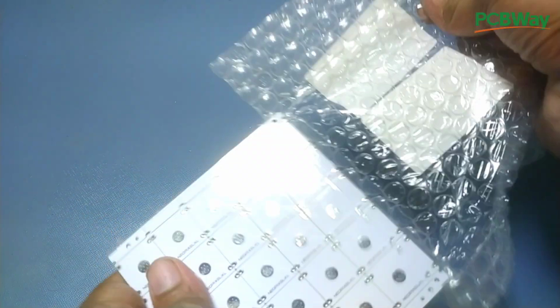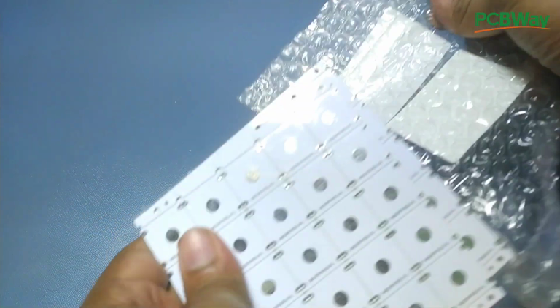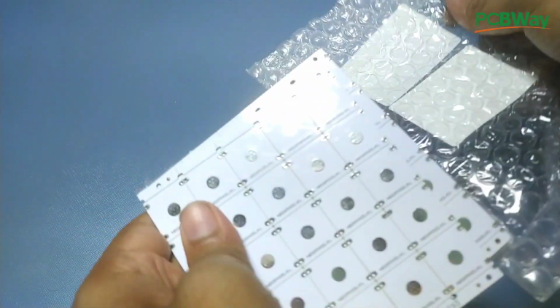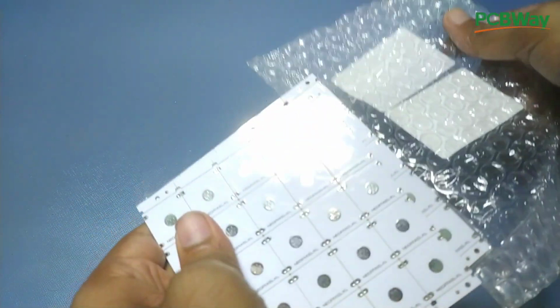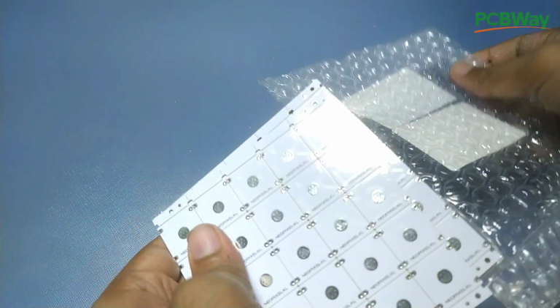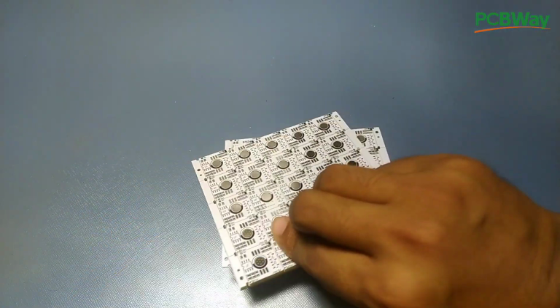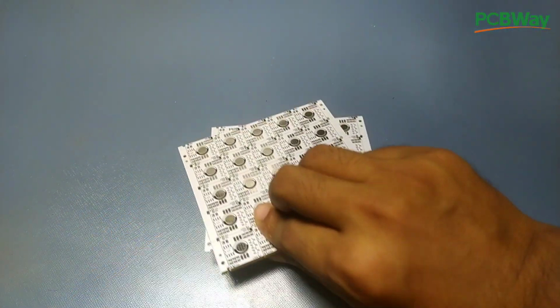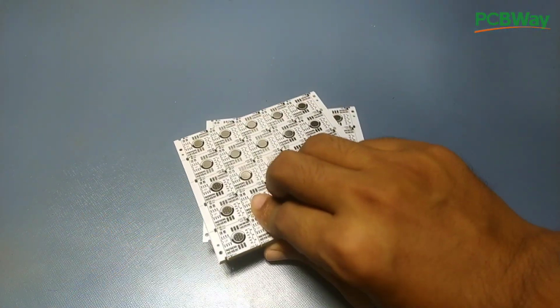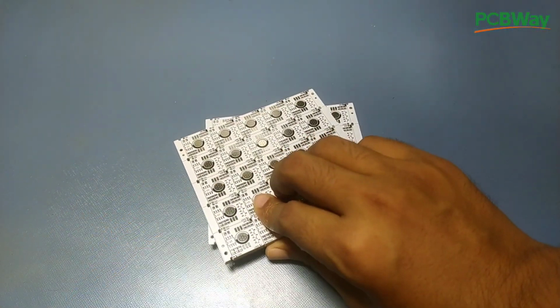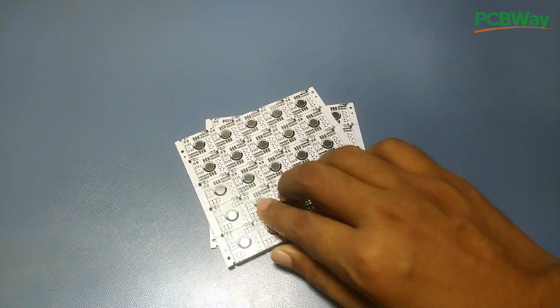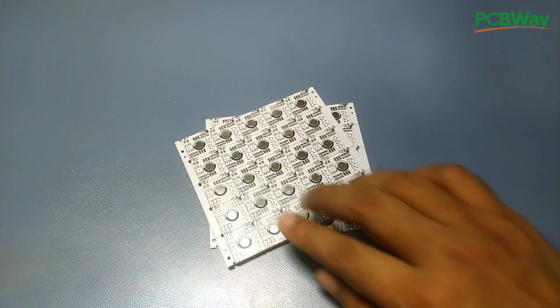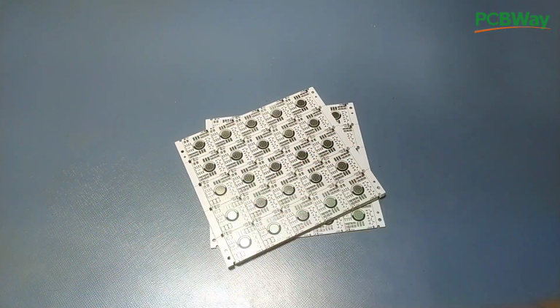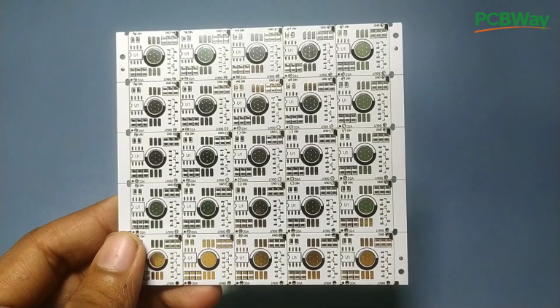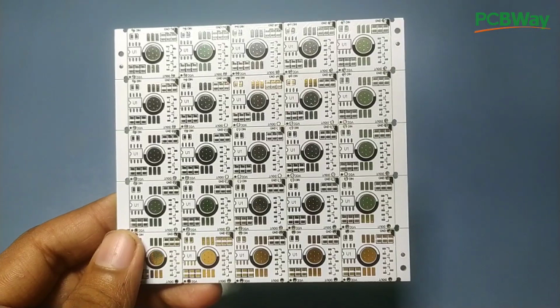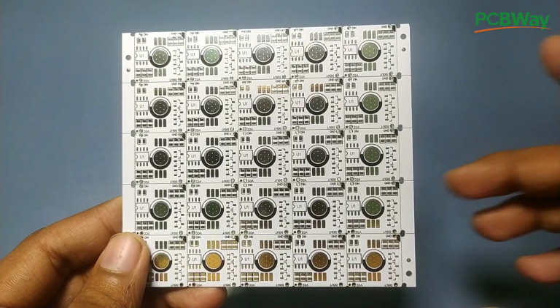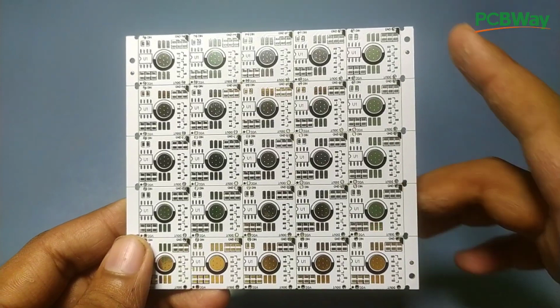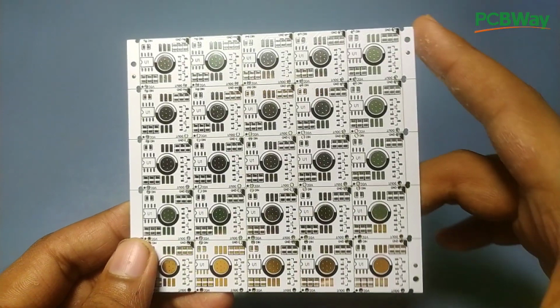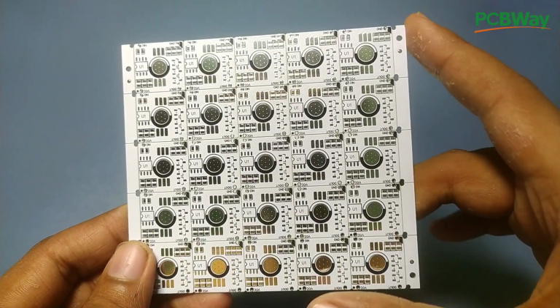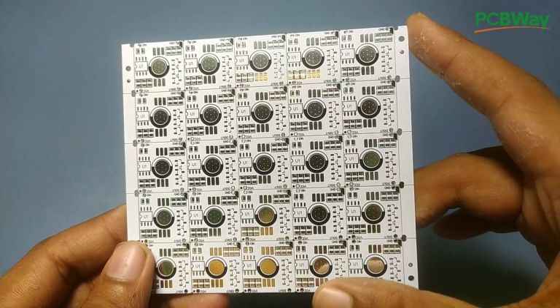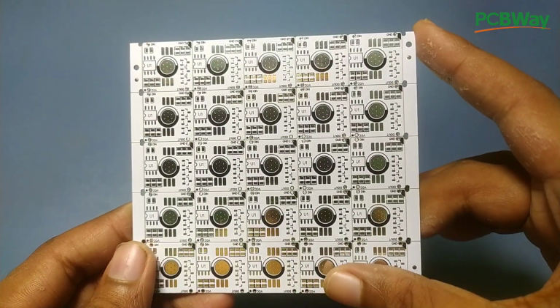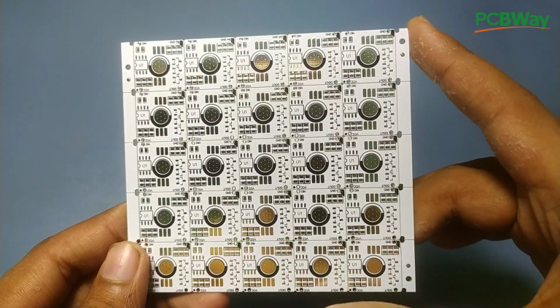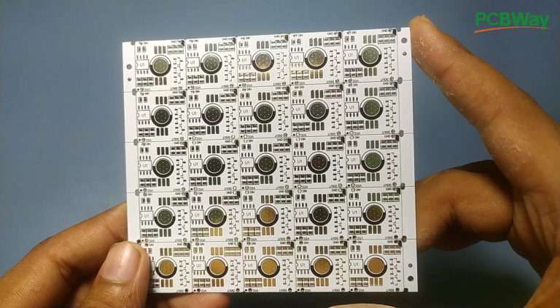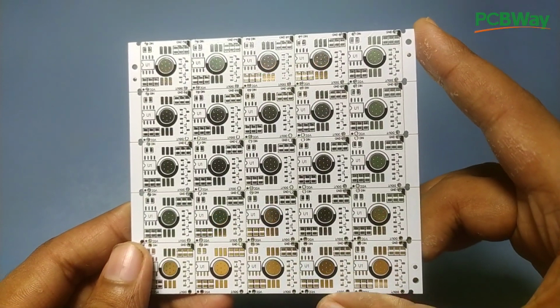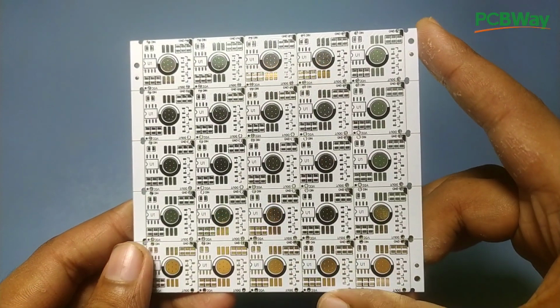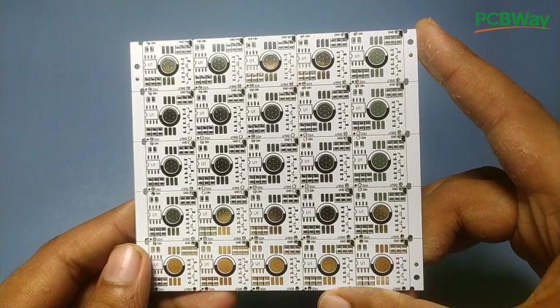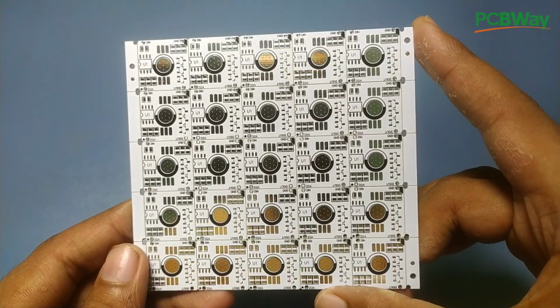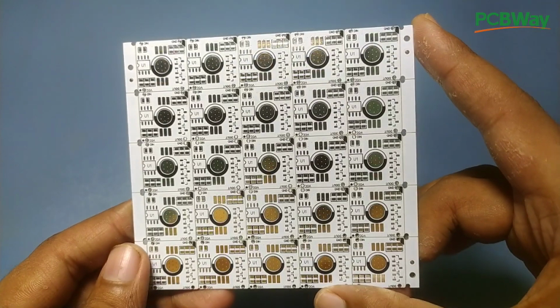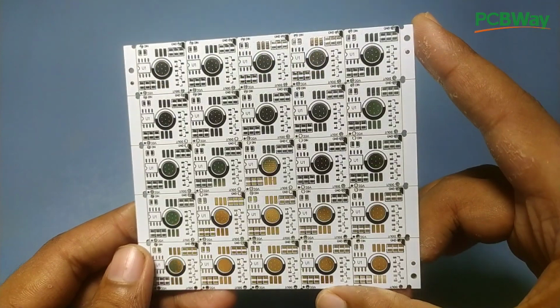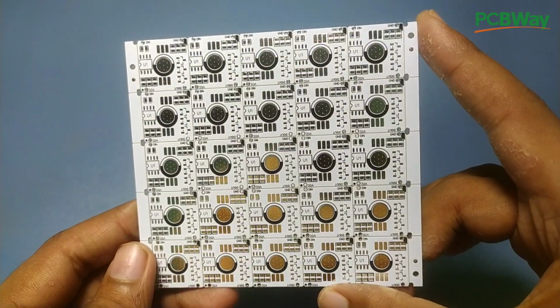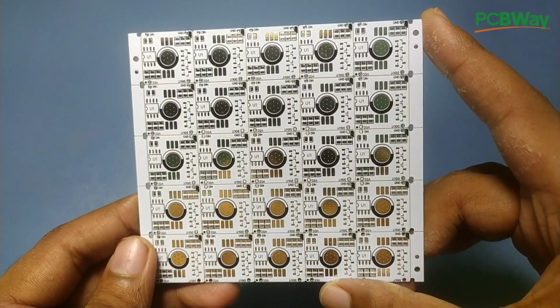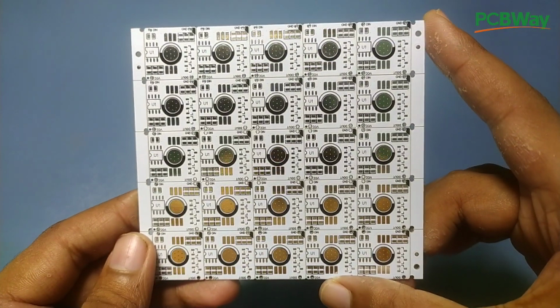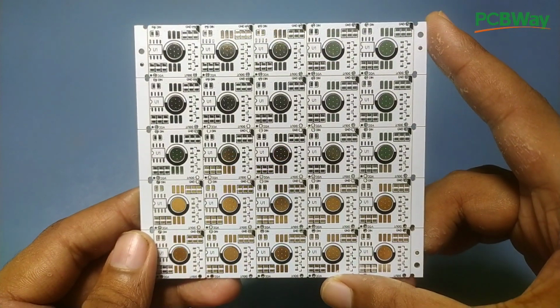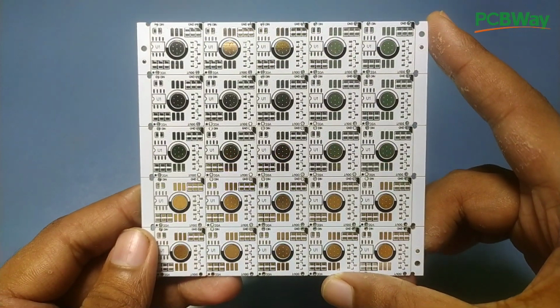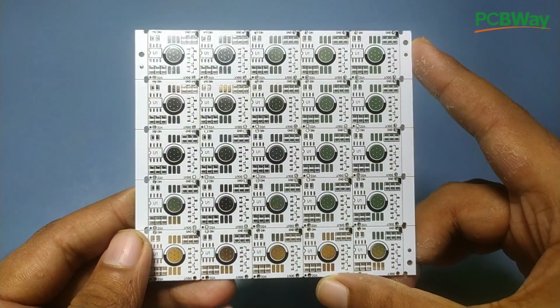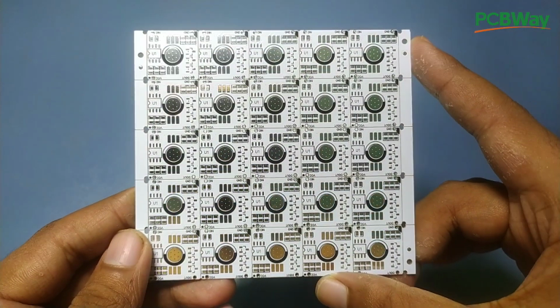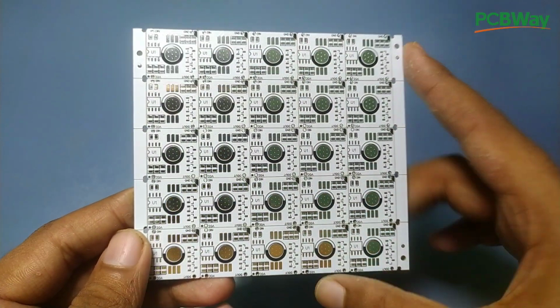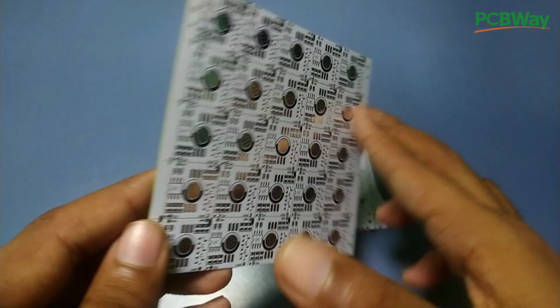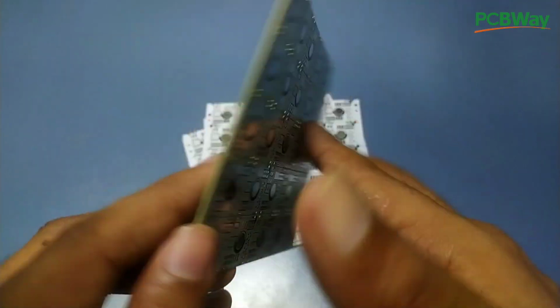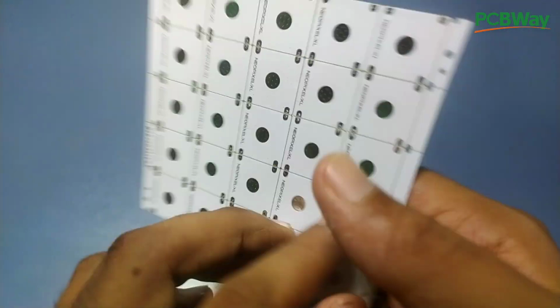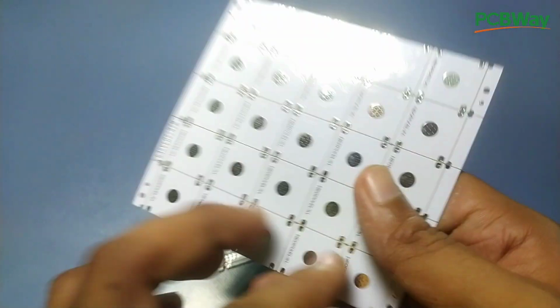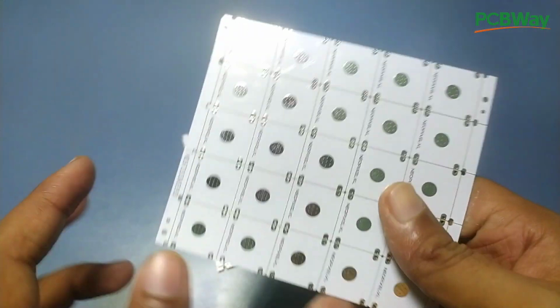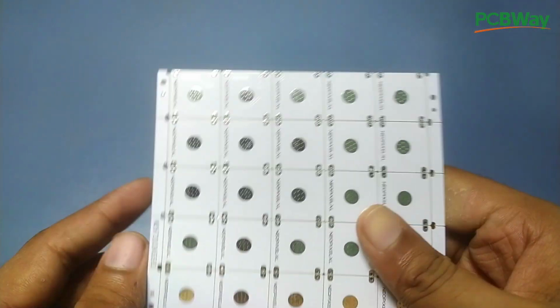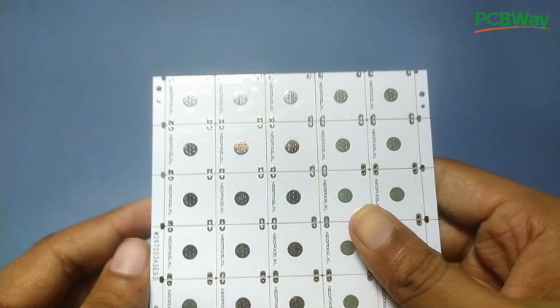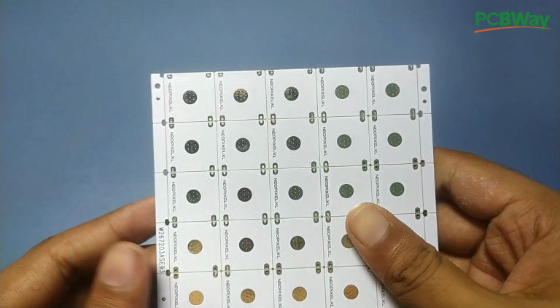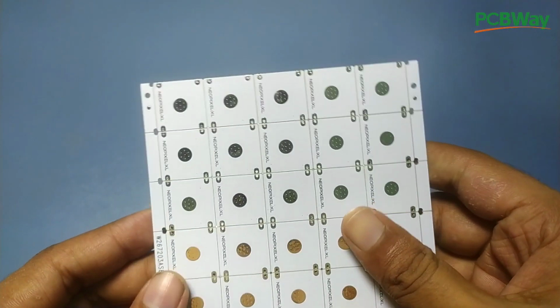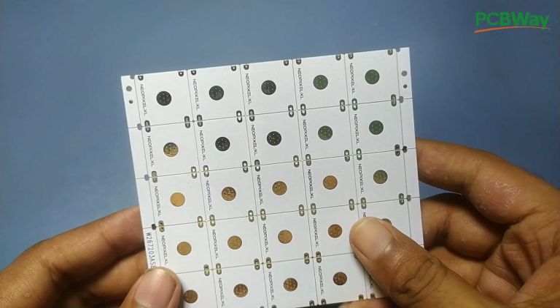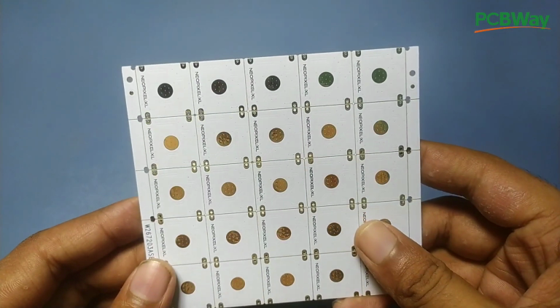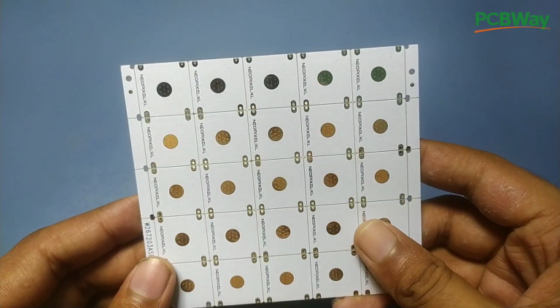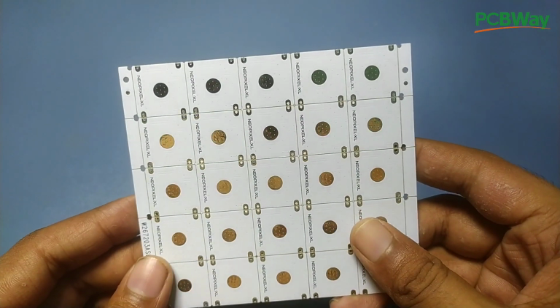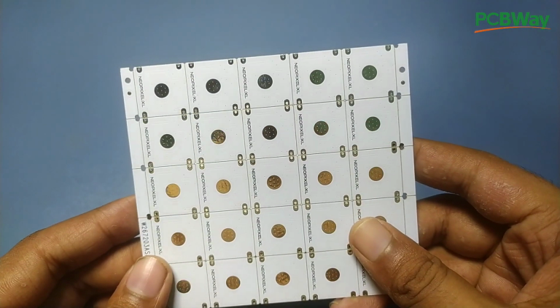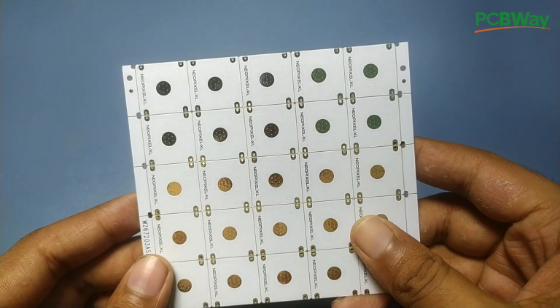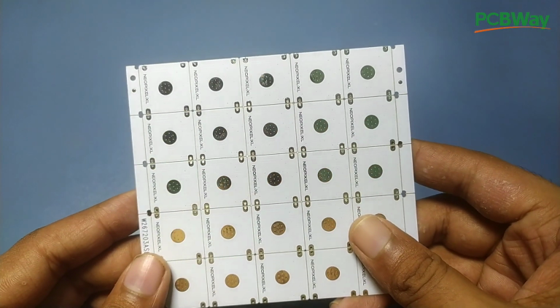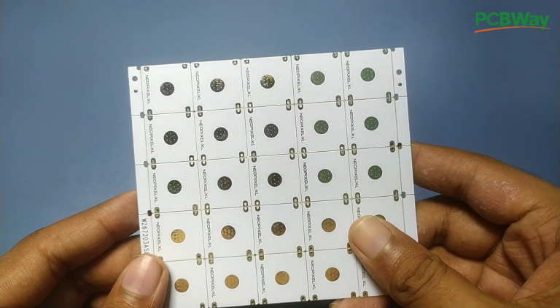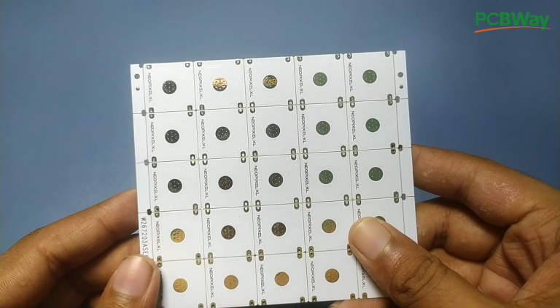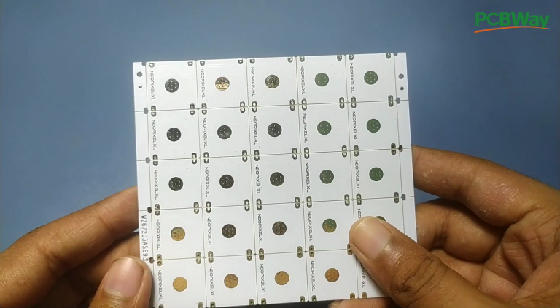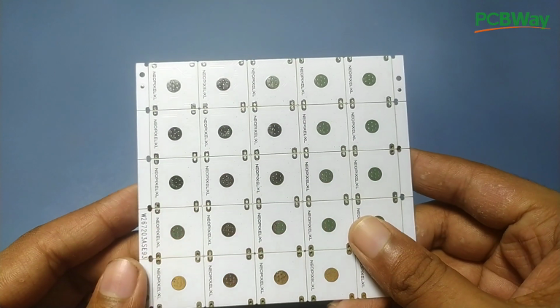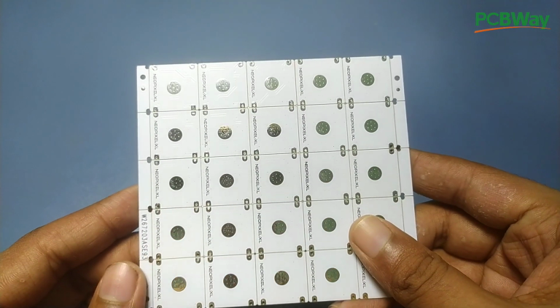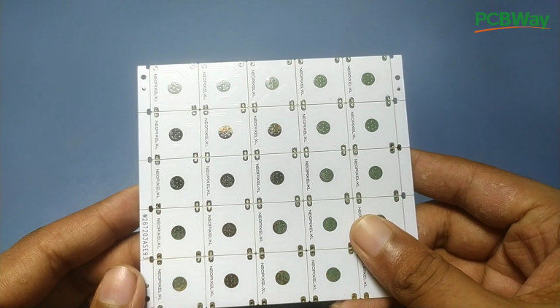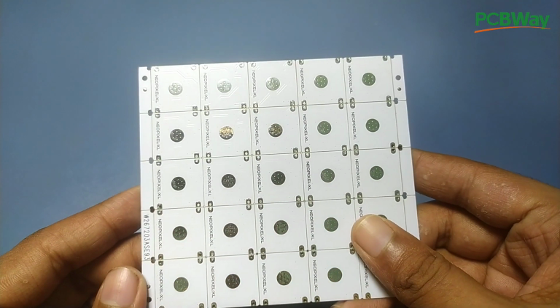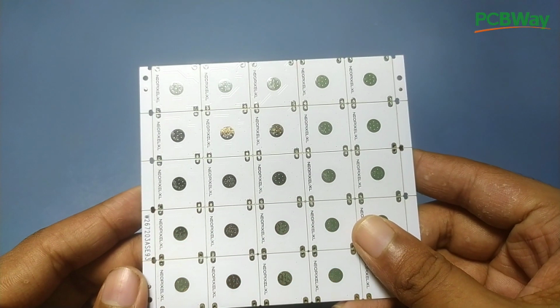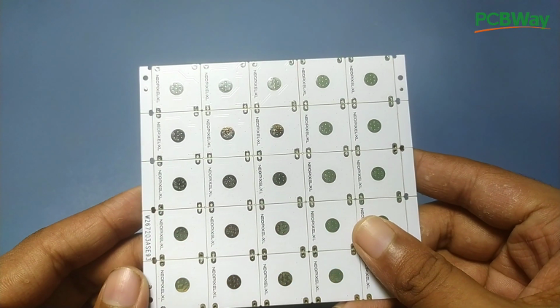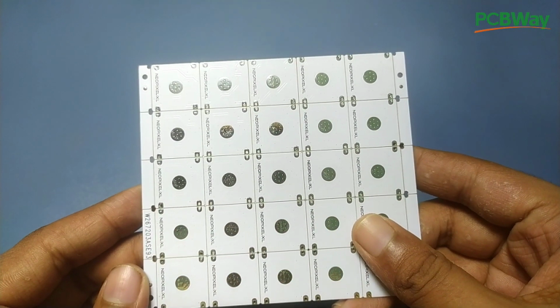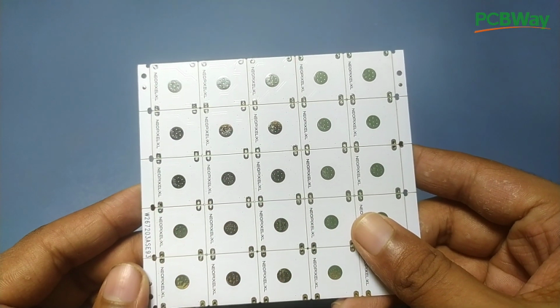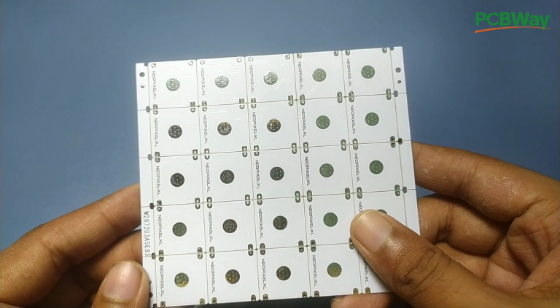Here, as you can see, we have got a total of 125 PCBs. Let's assemble a few of those and see how that goes.